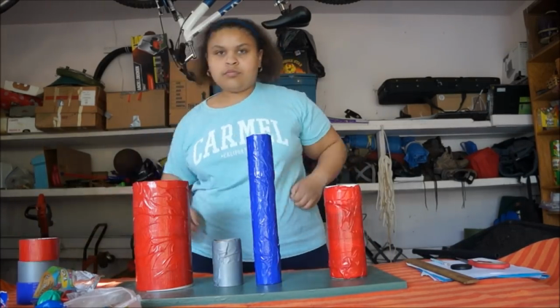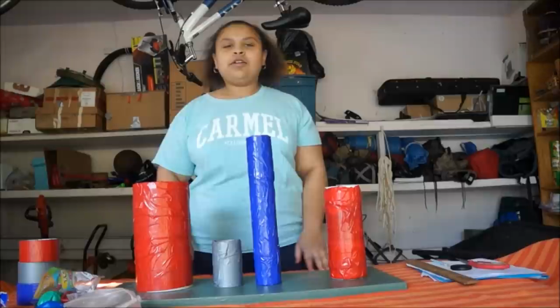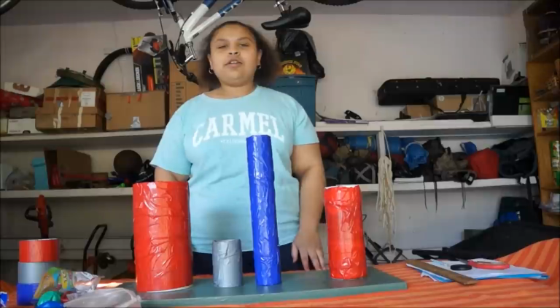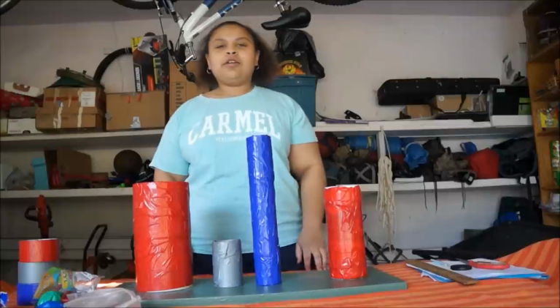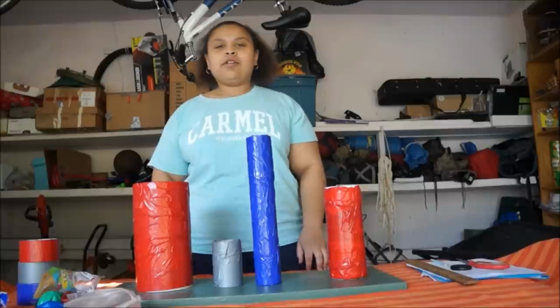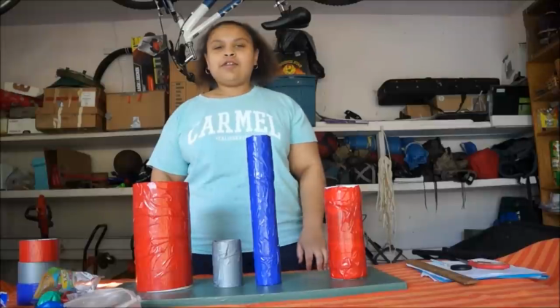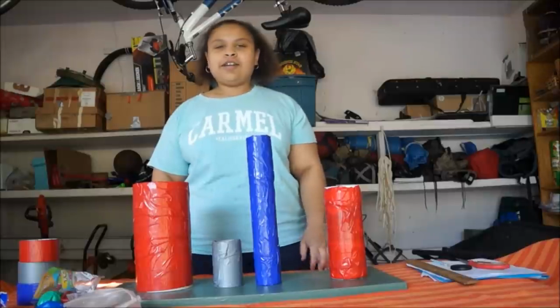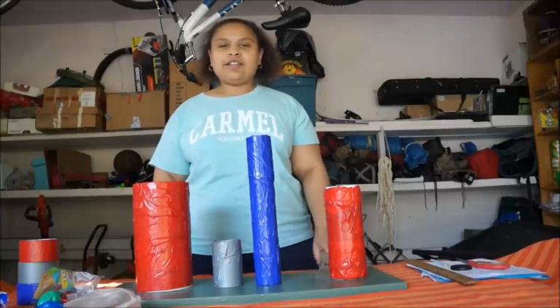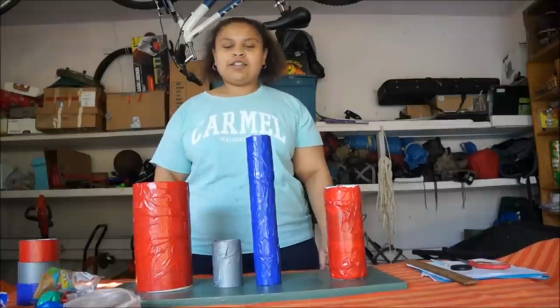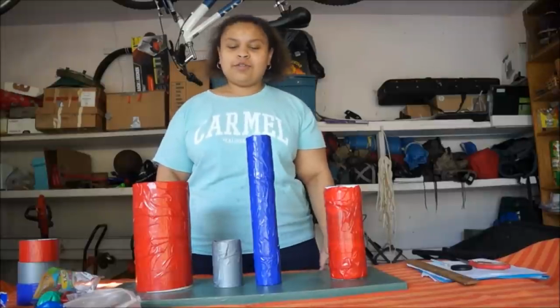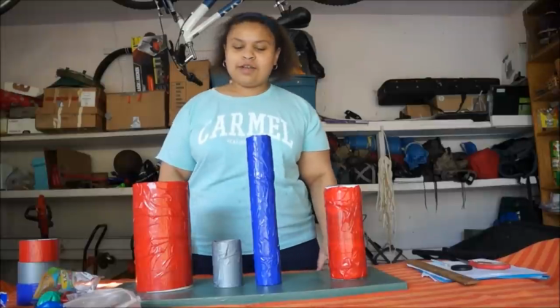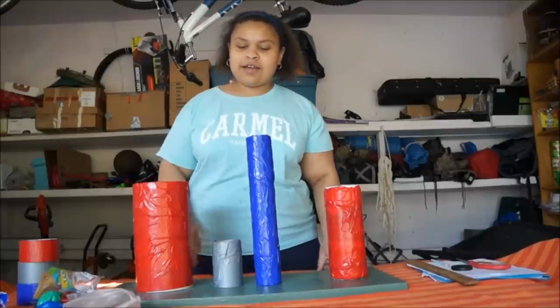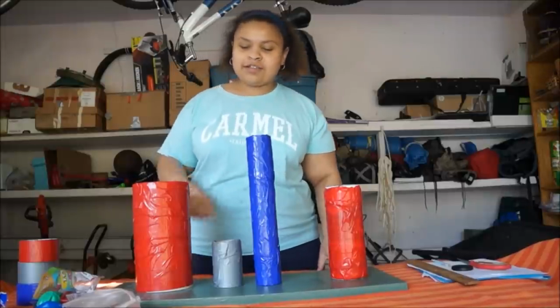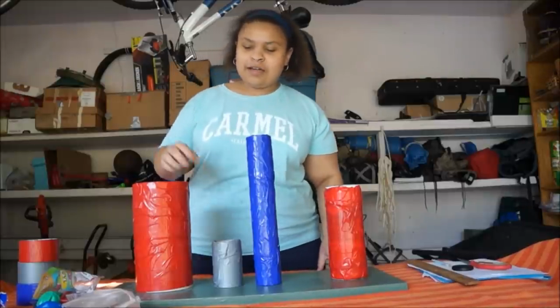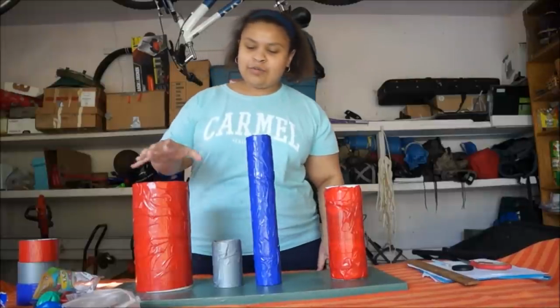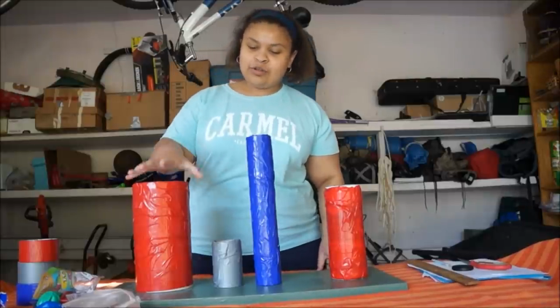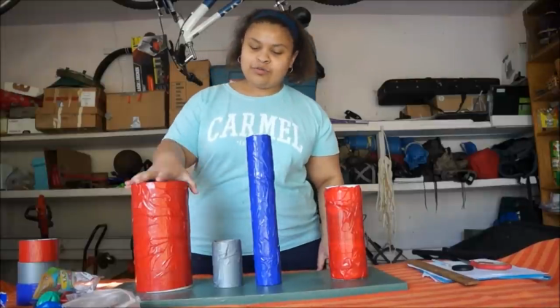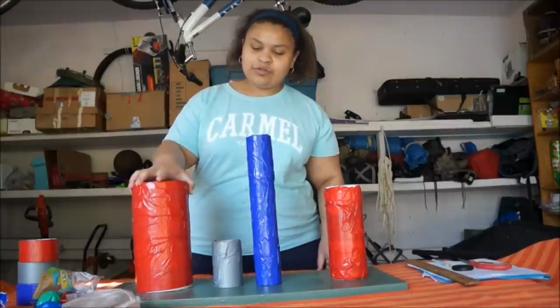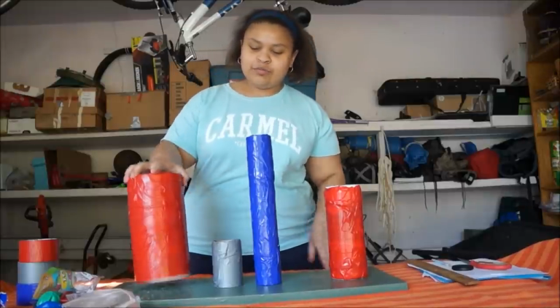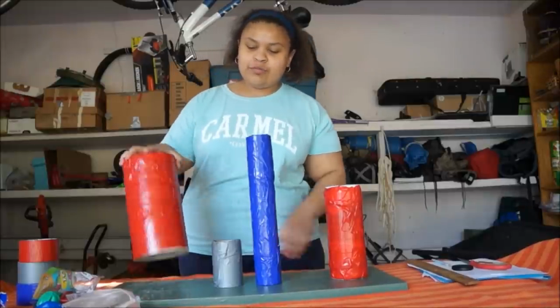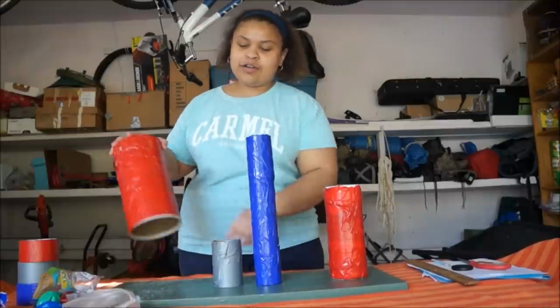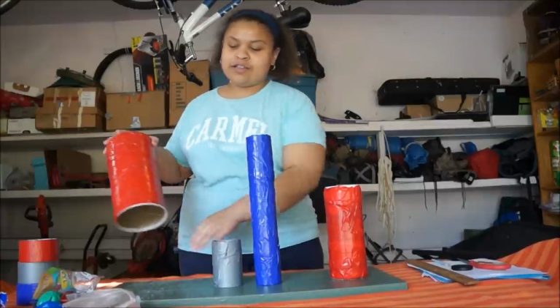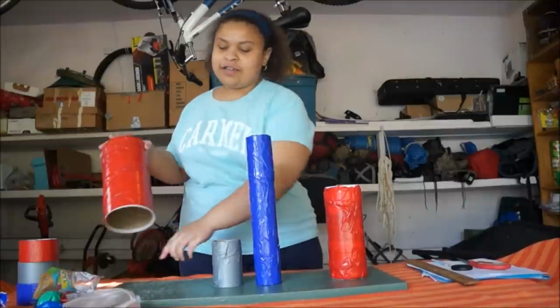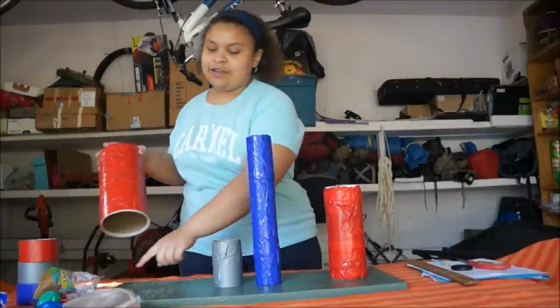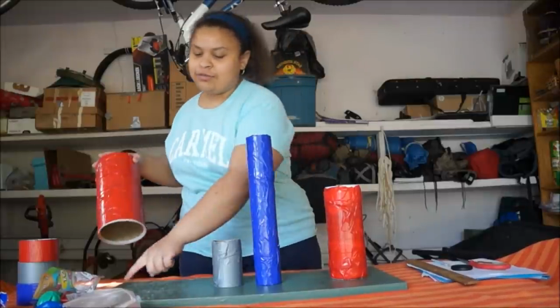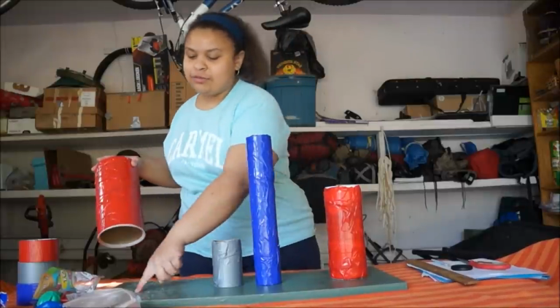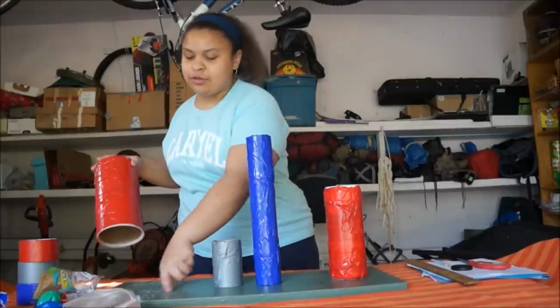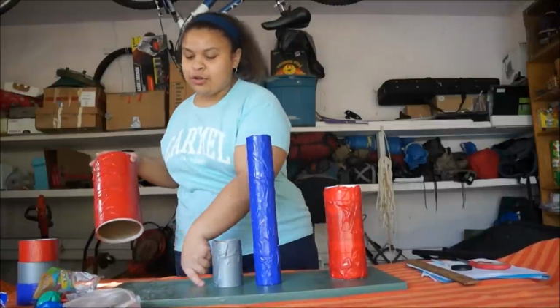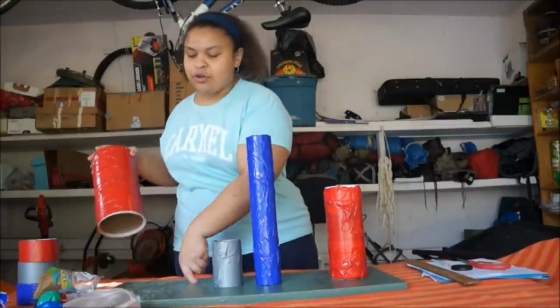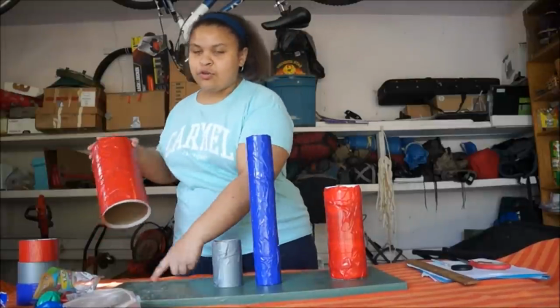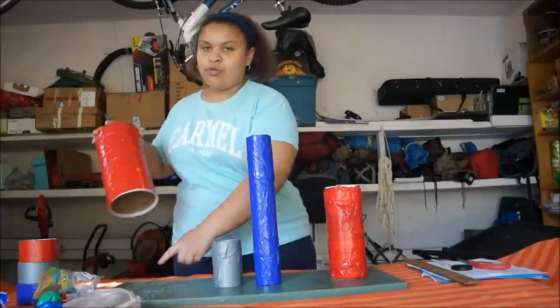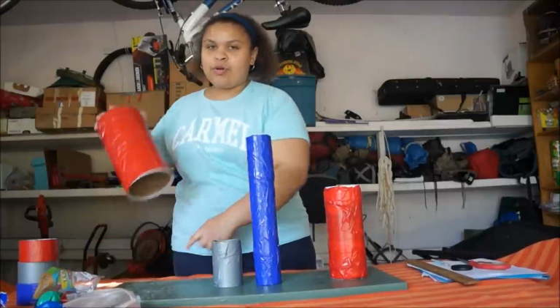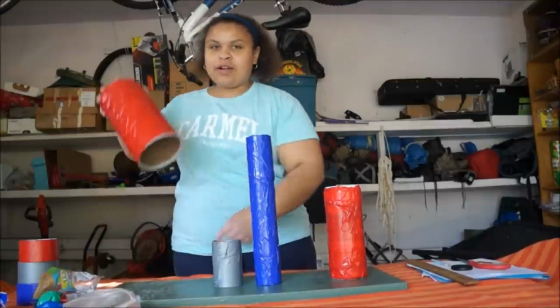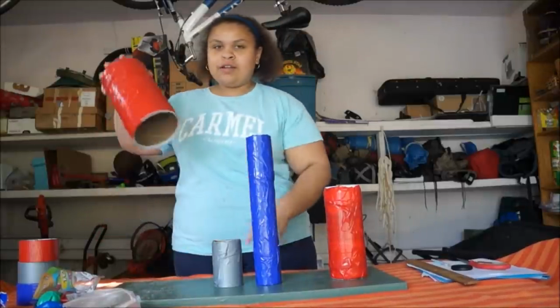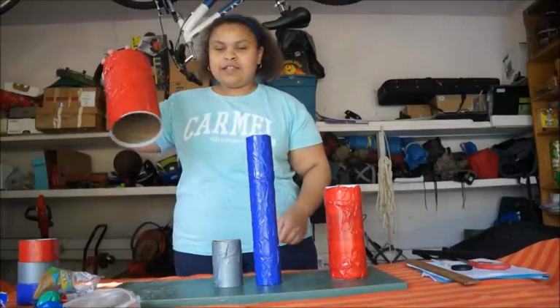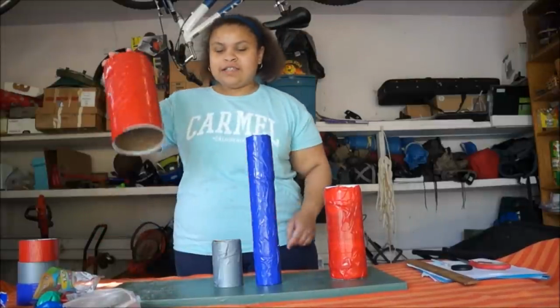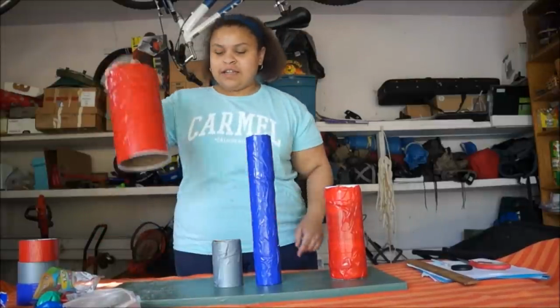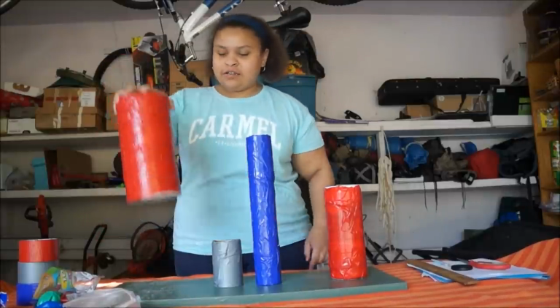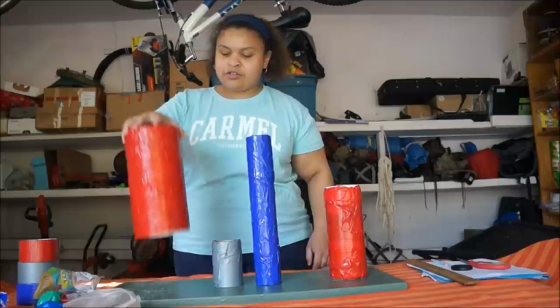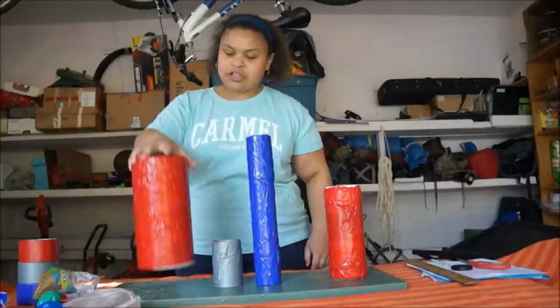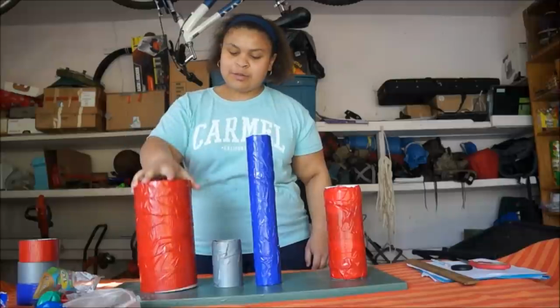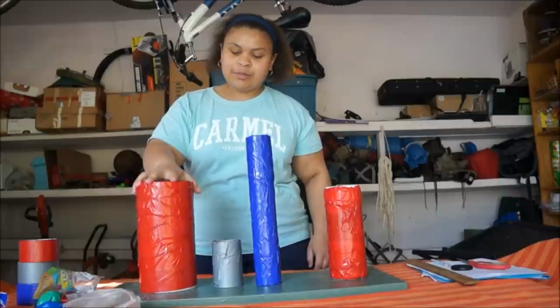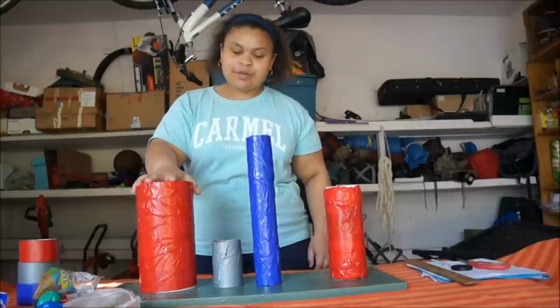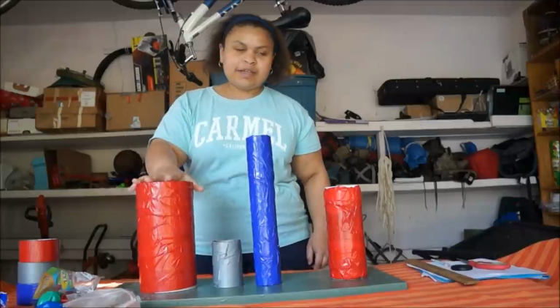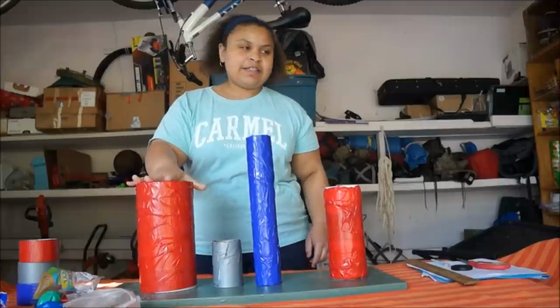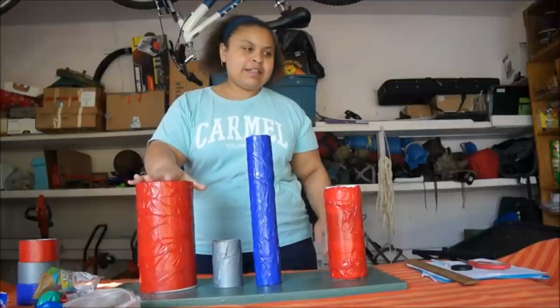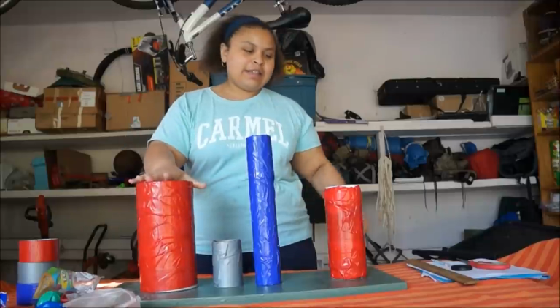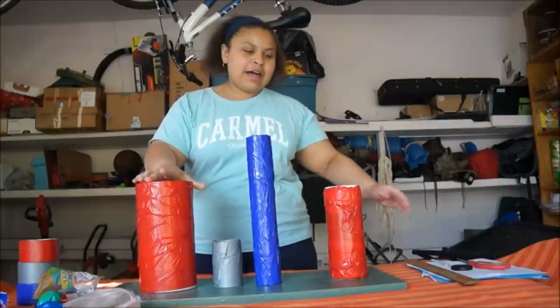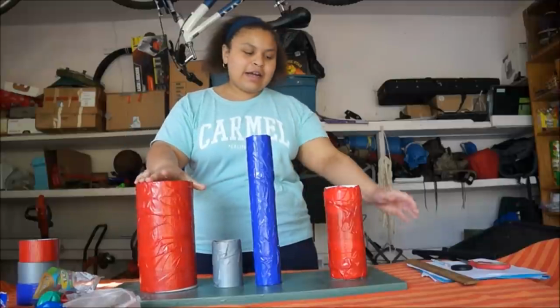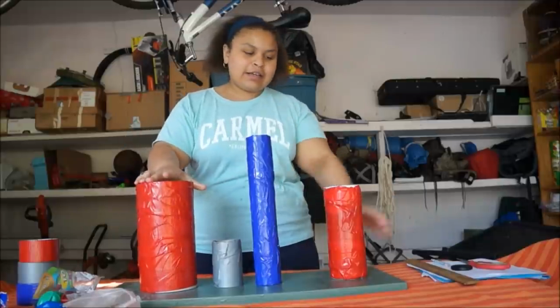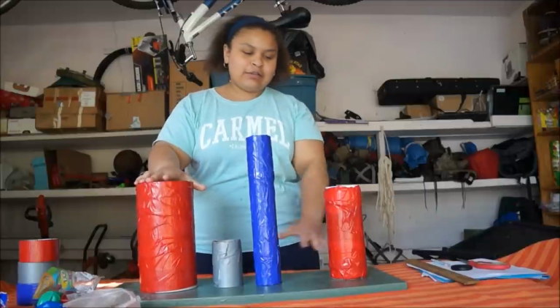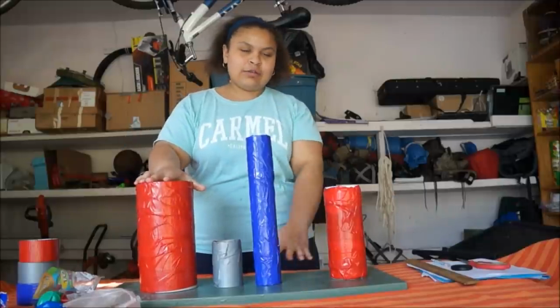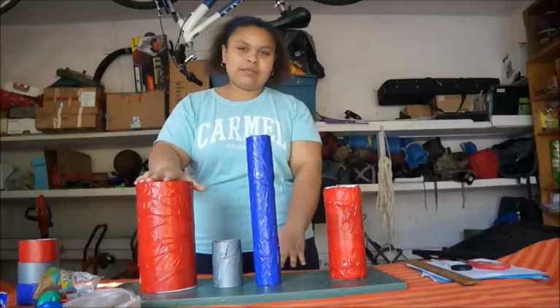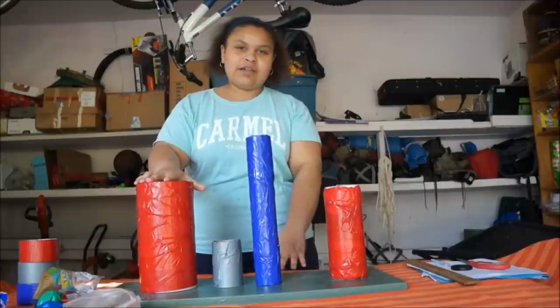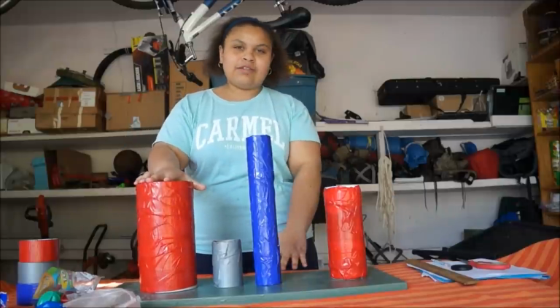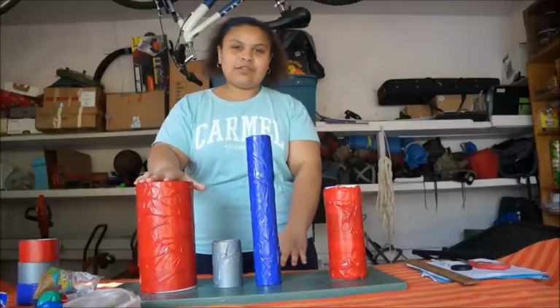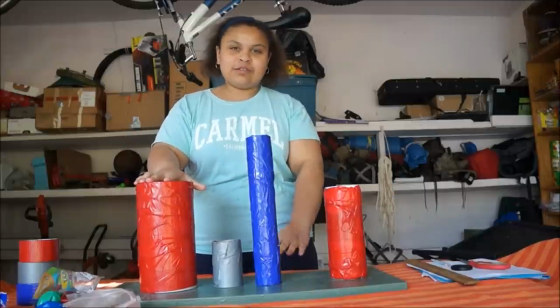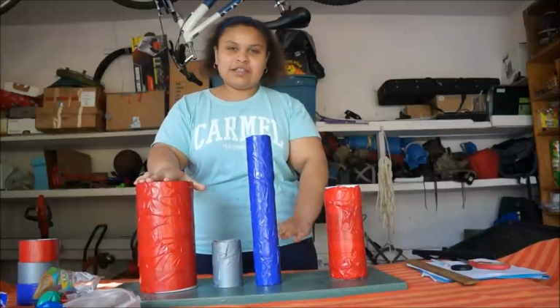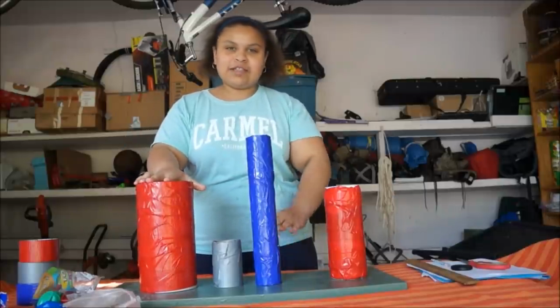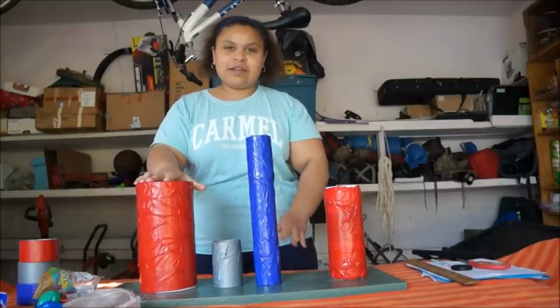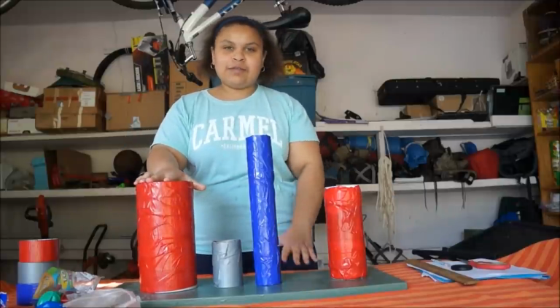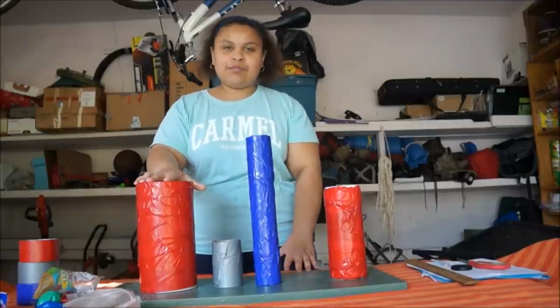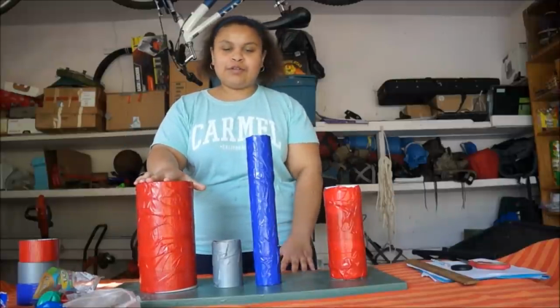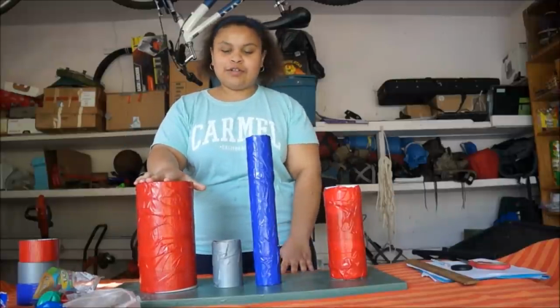Okay, so next I'm going to mark down where the cylinders are going to be placed and then hot glue them down so they stay put.